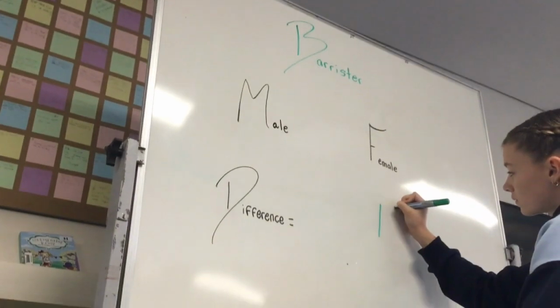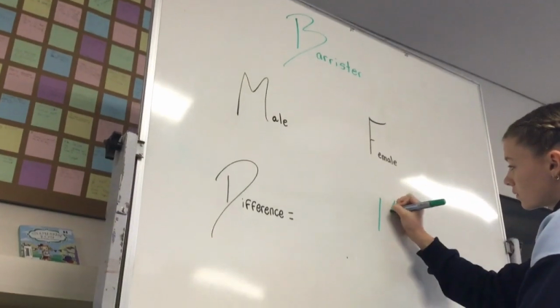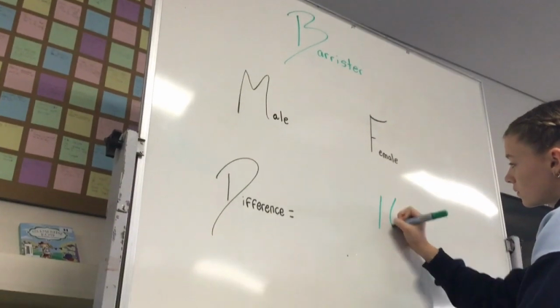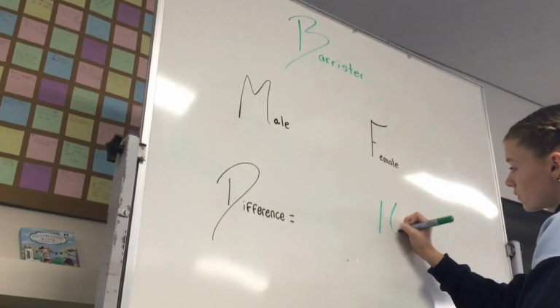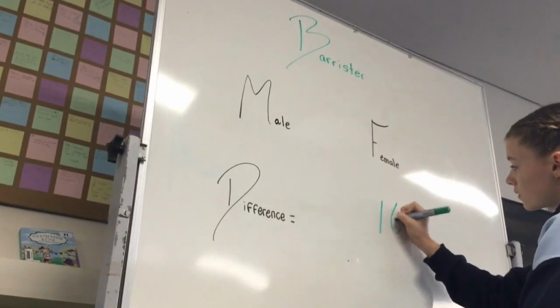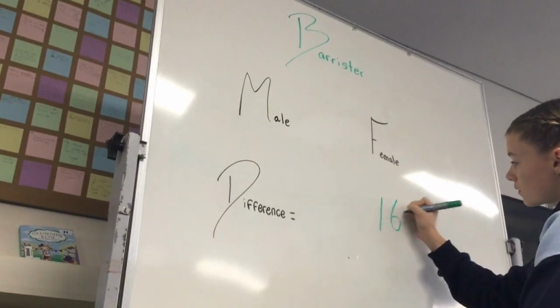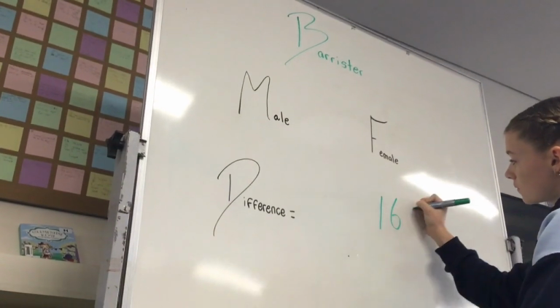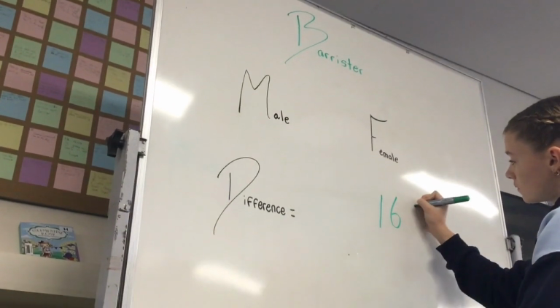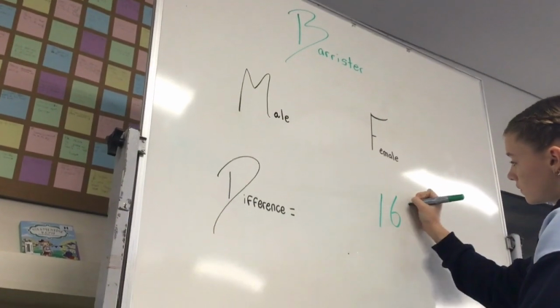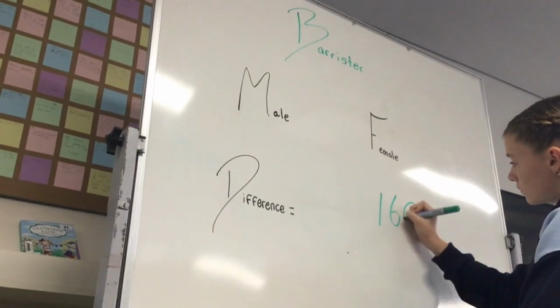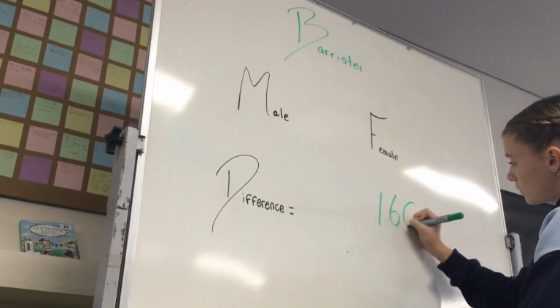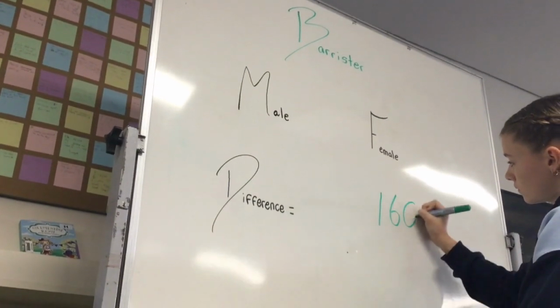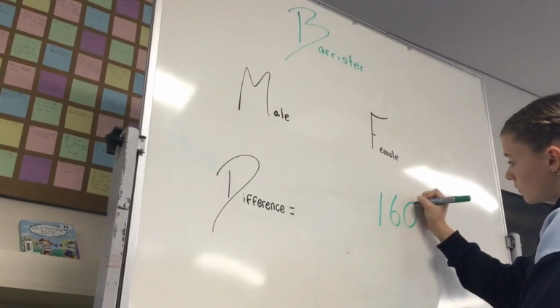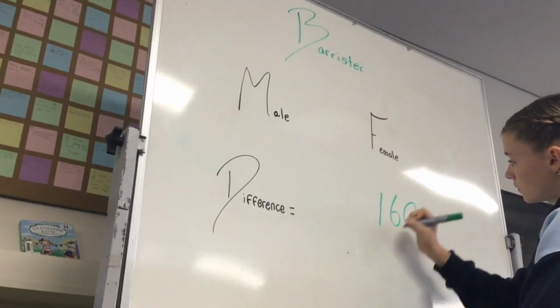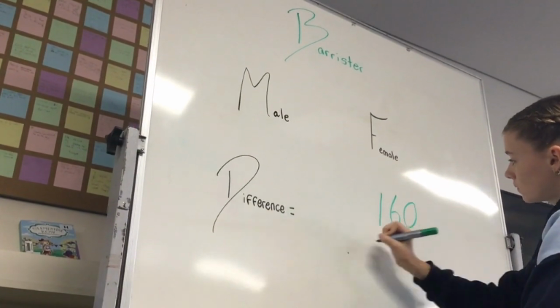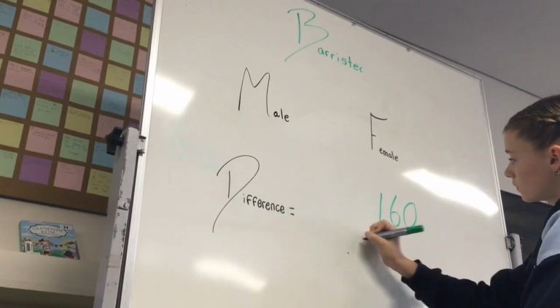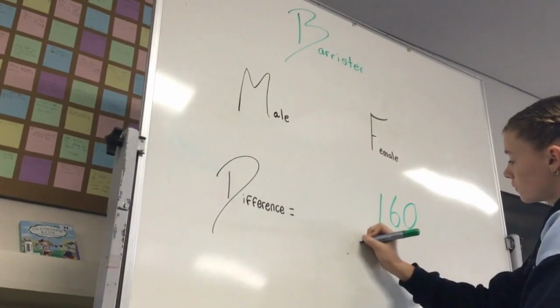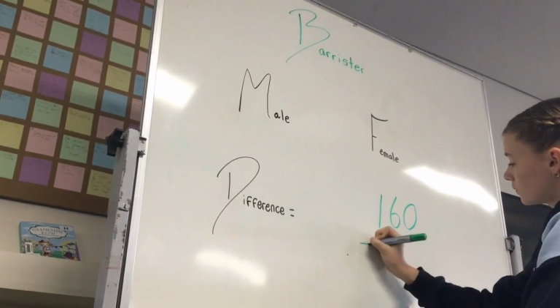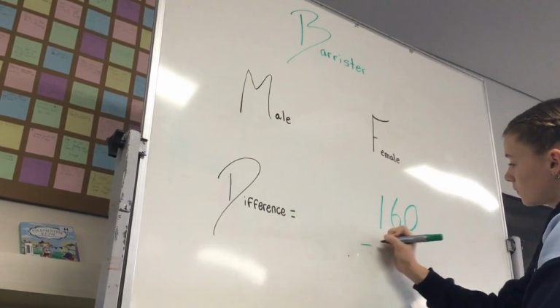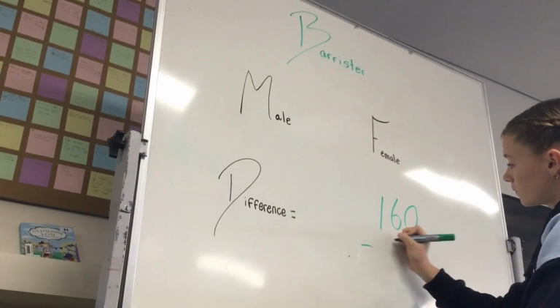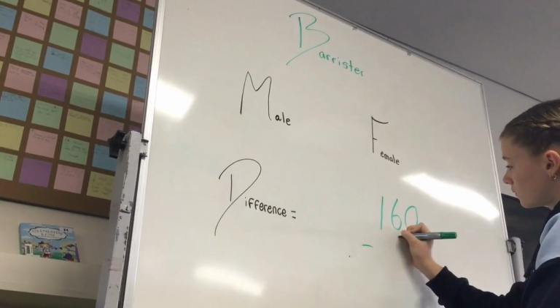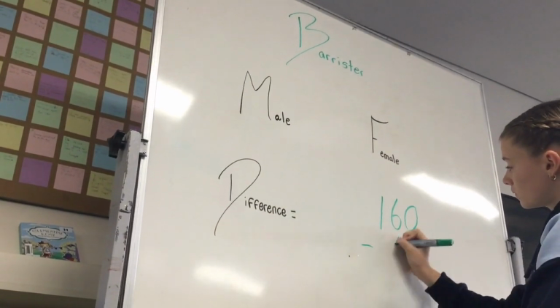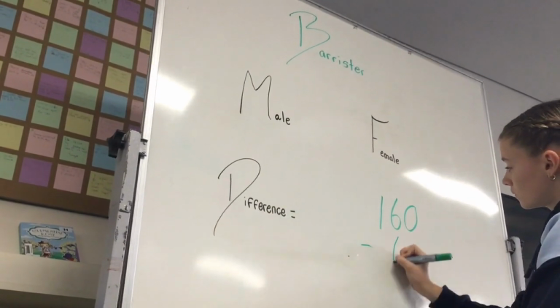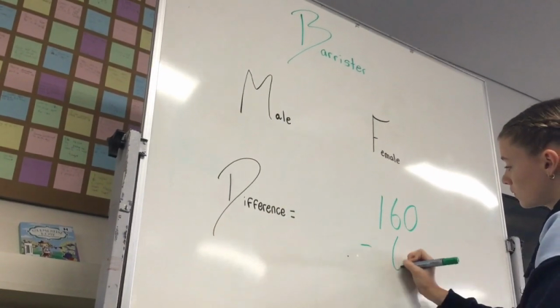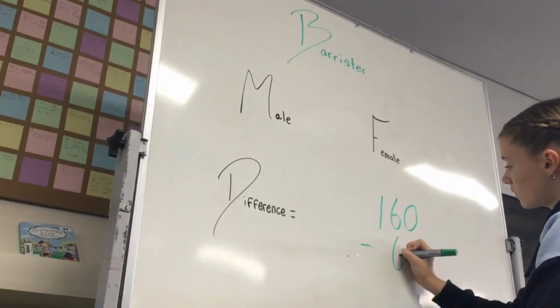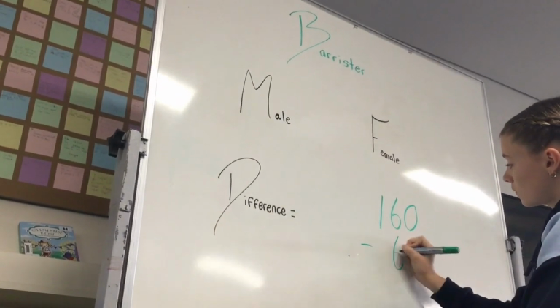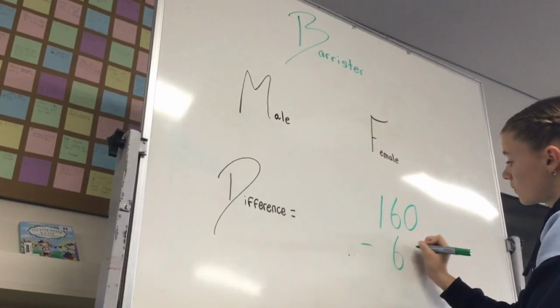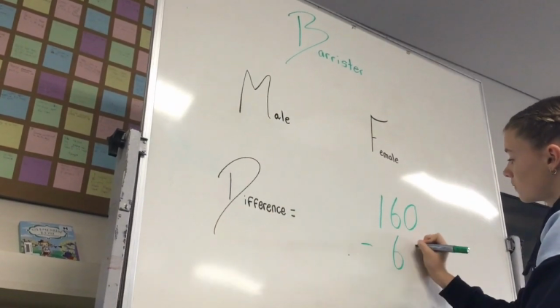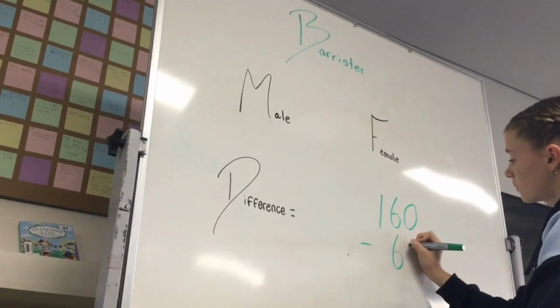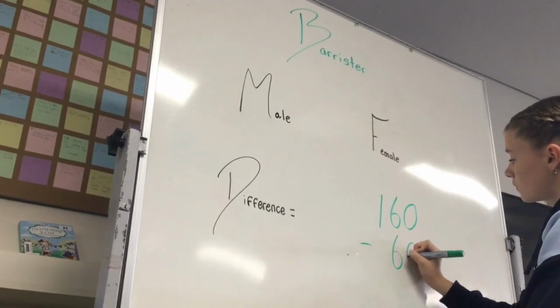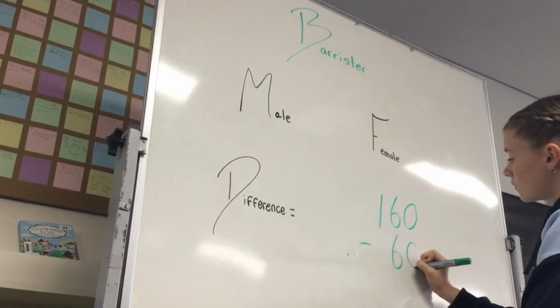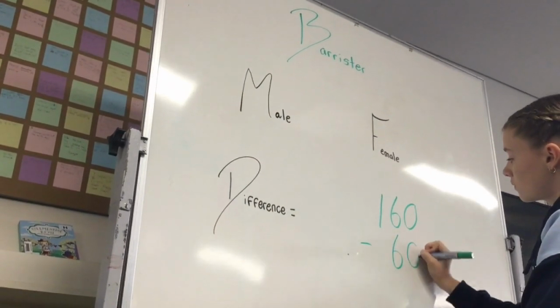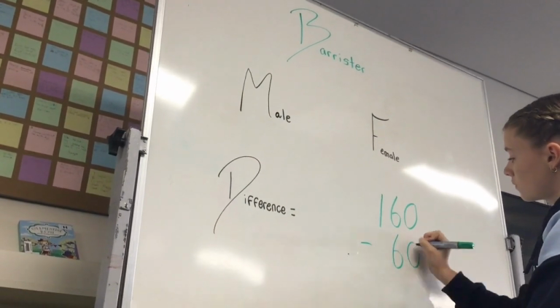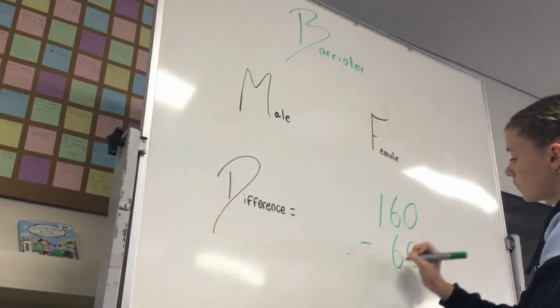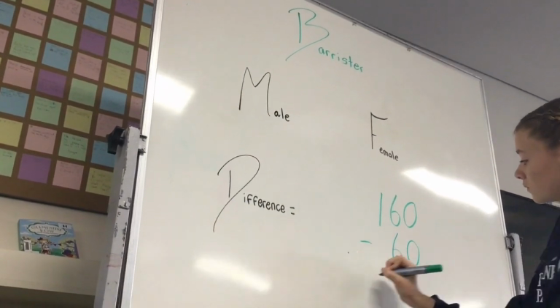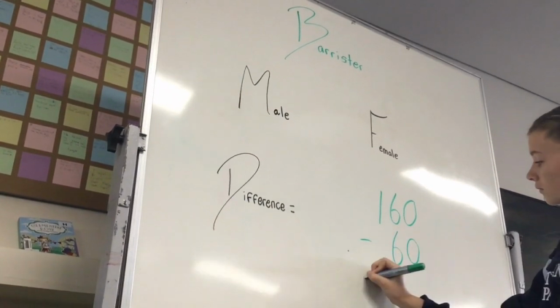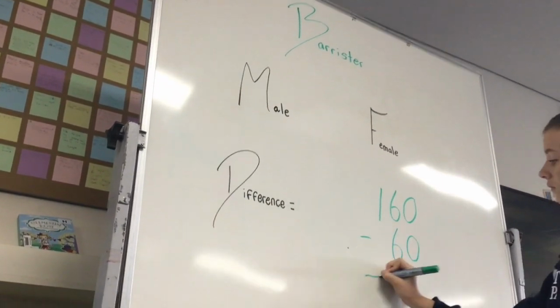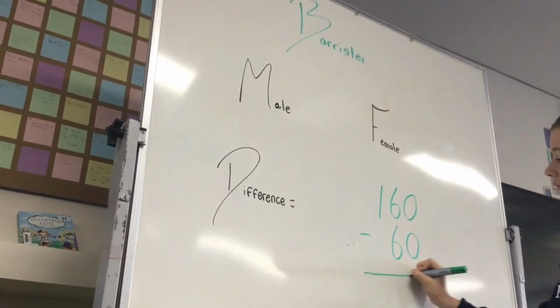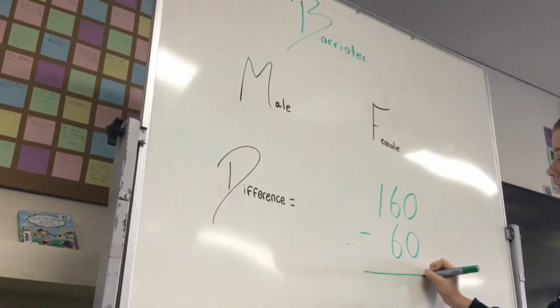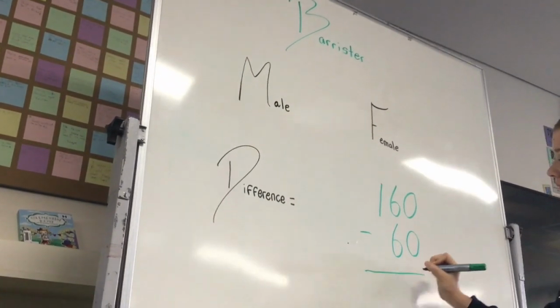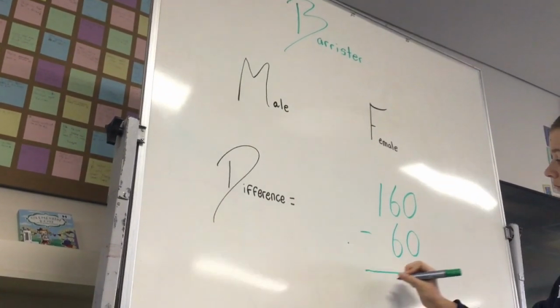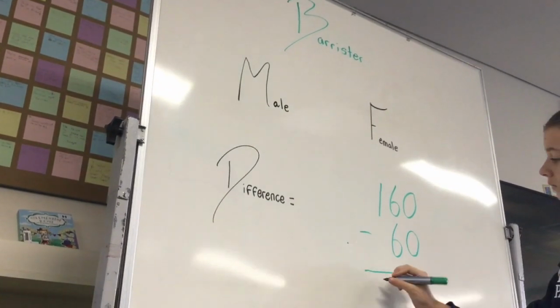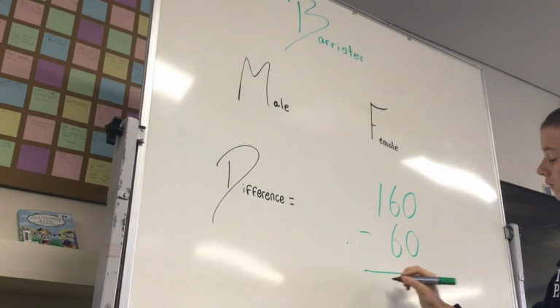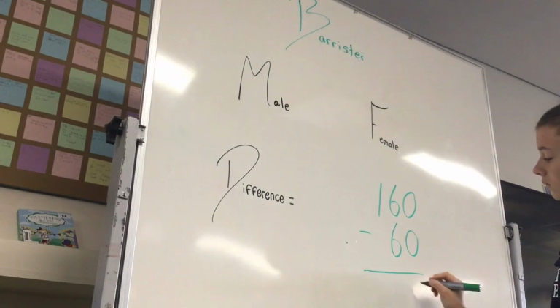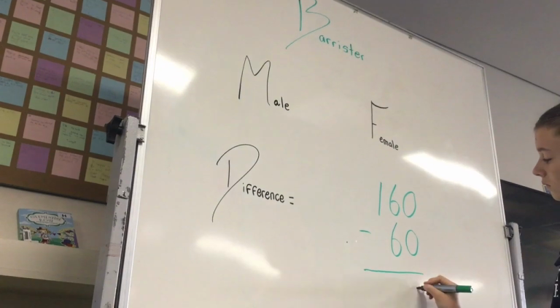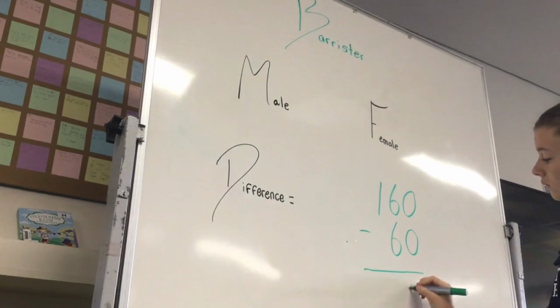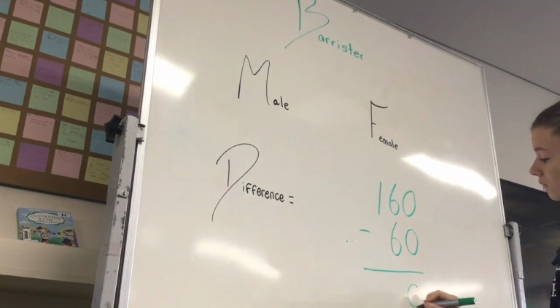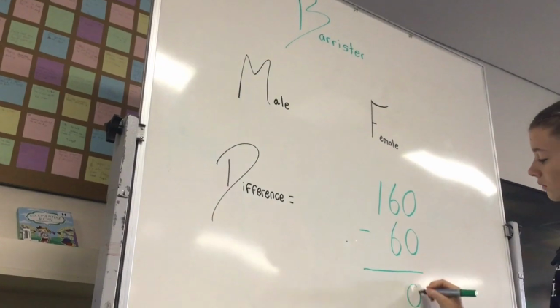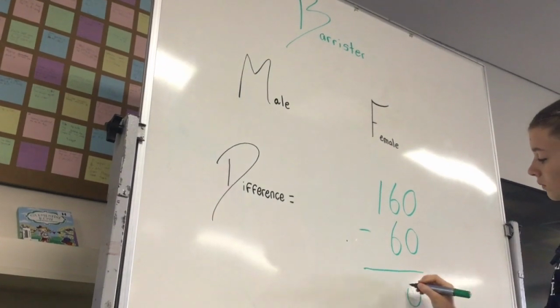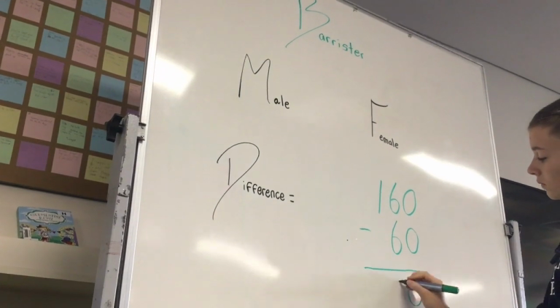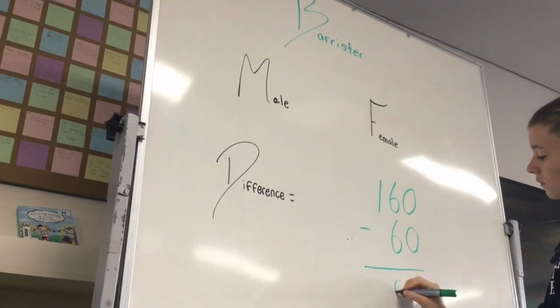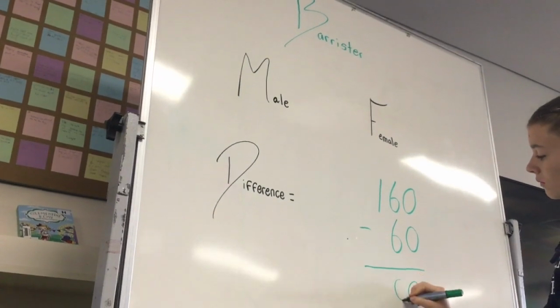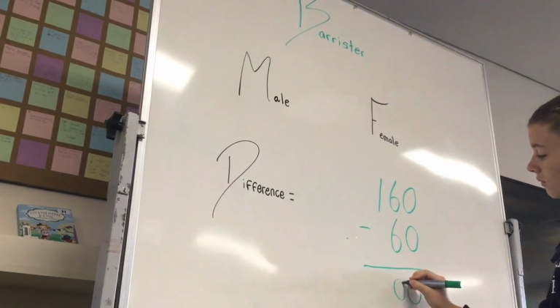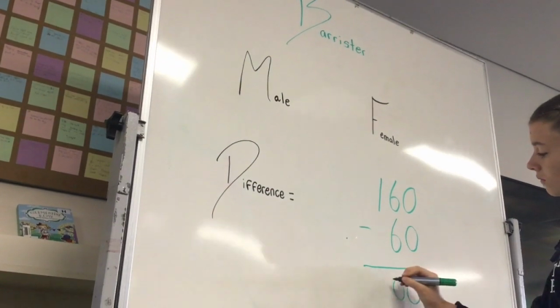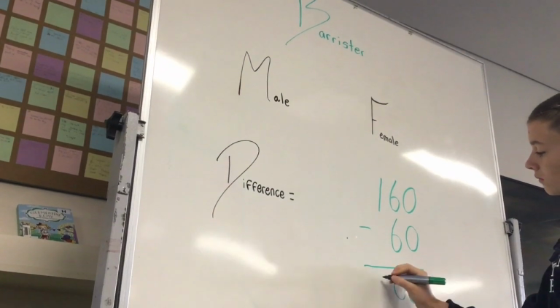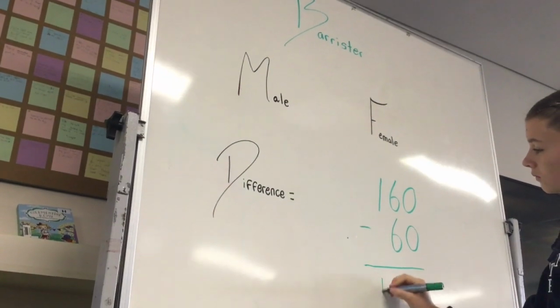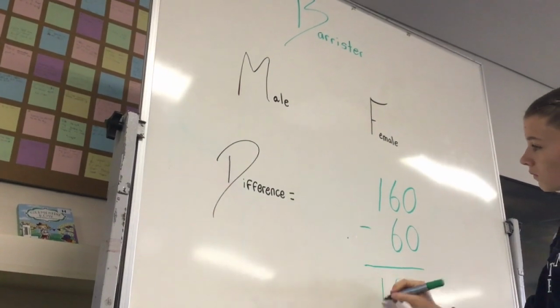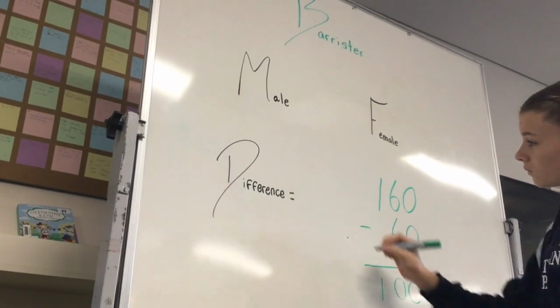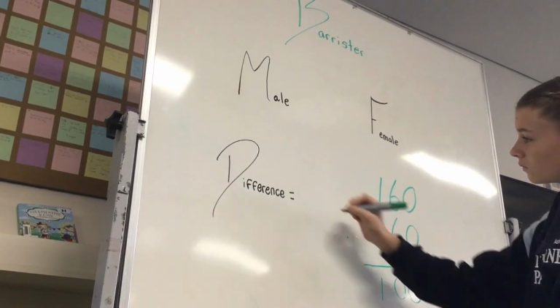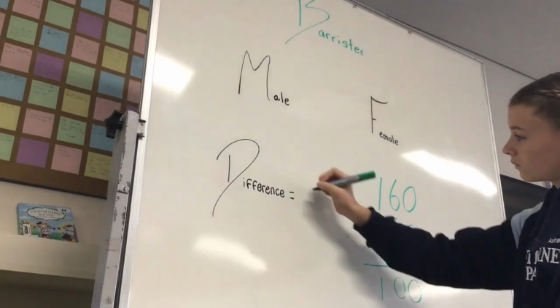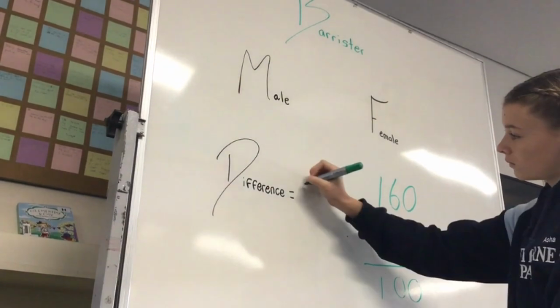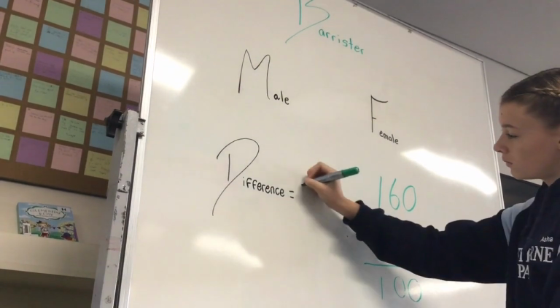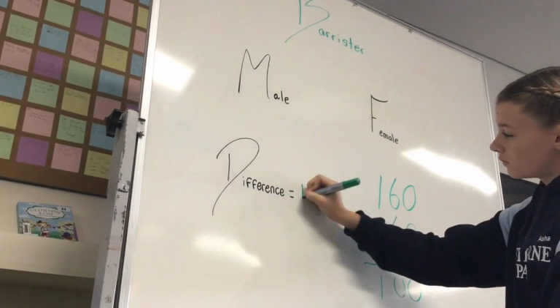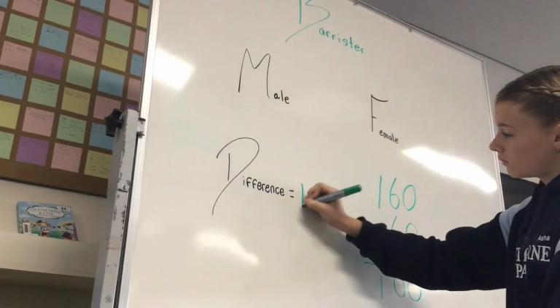A male barrister earns up to $160. Take the $60 from a female, that equals a $100 difference.